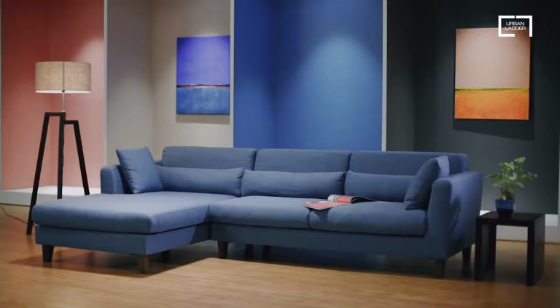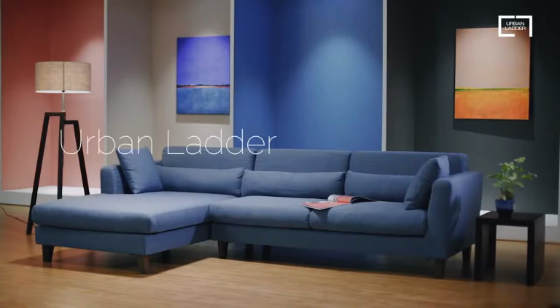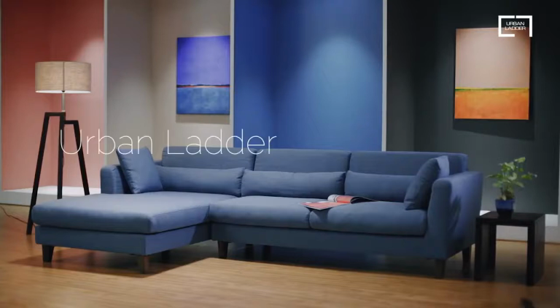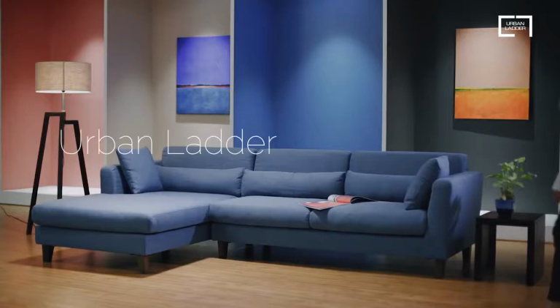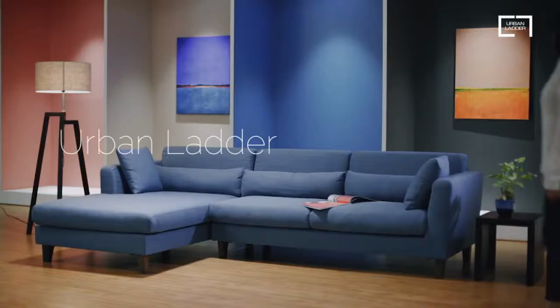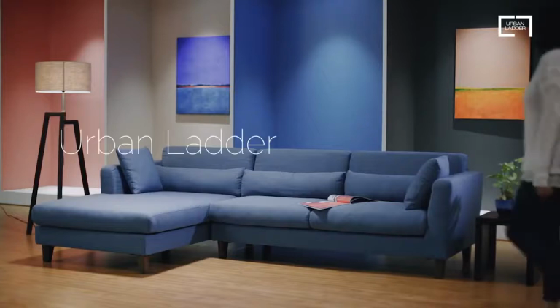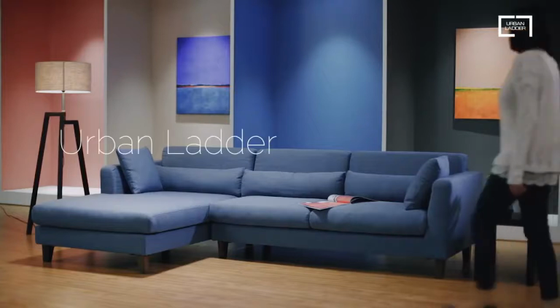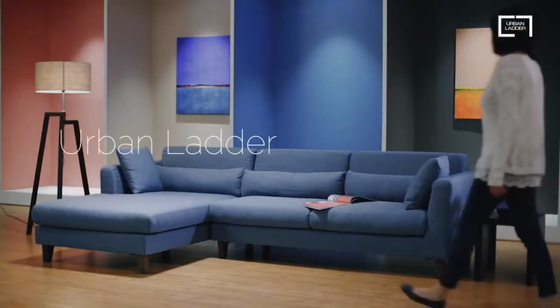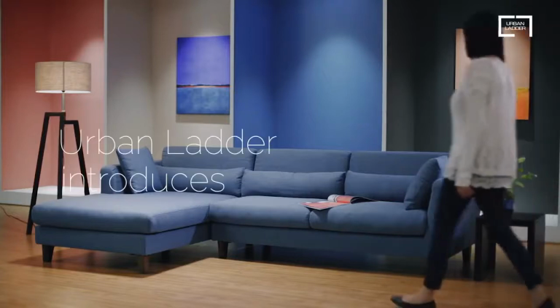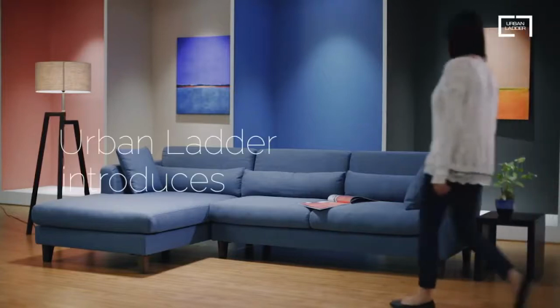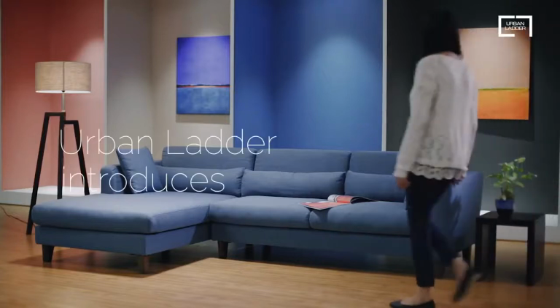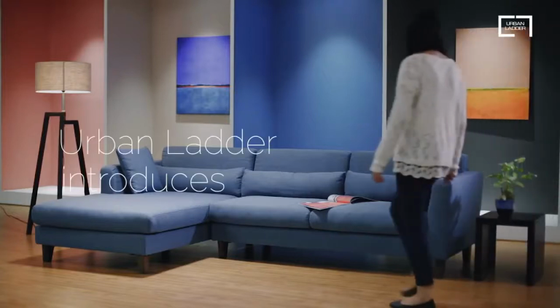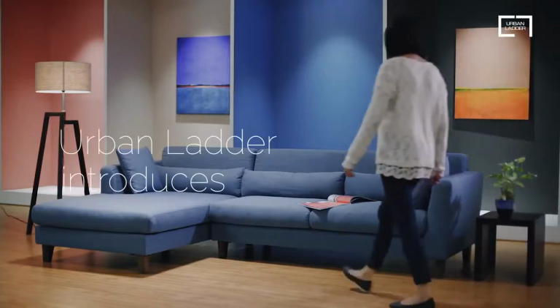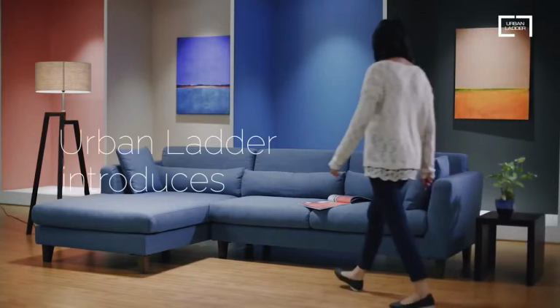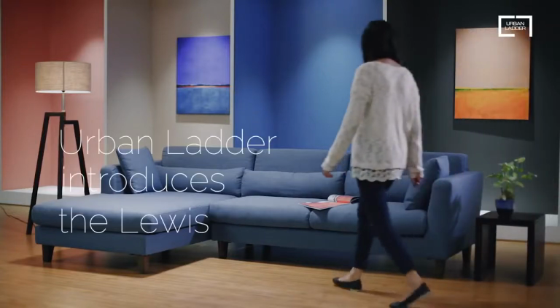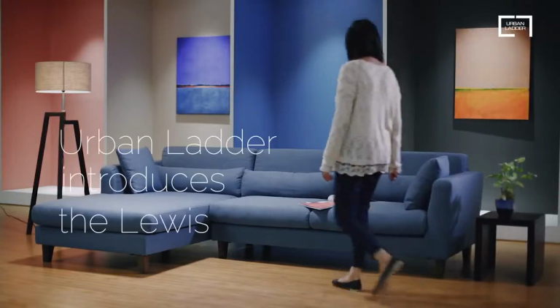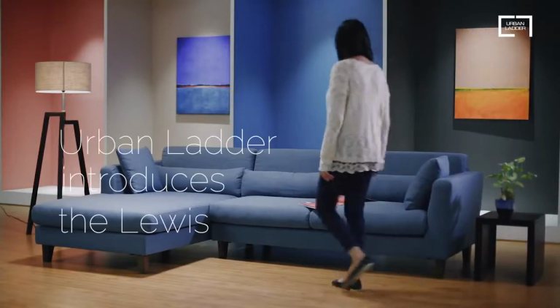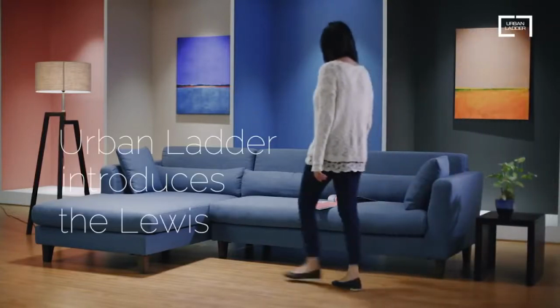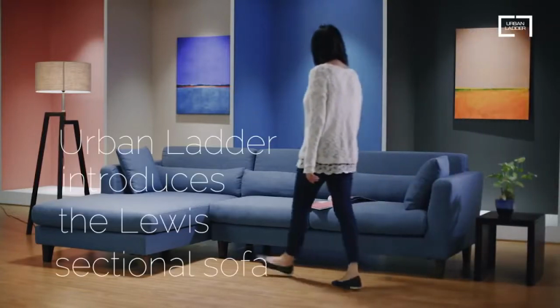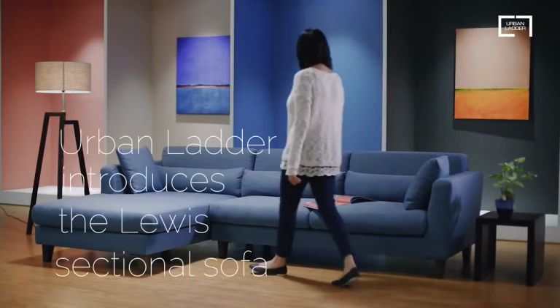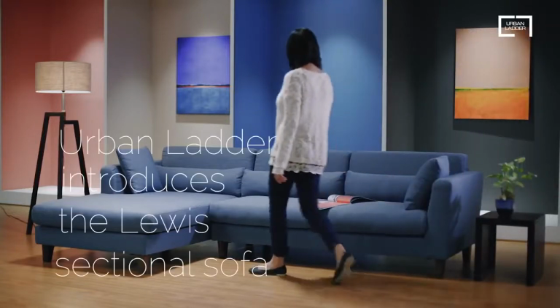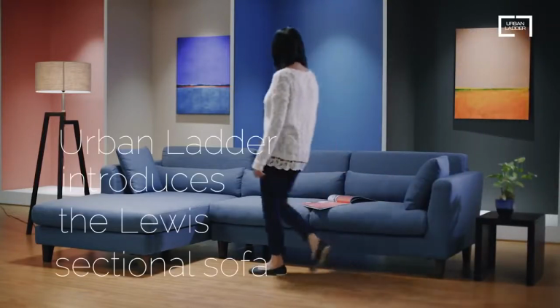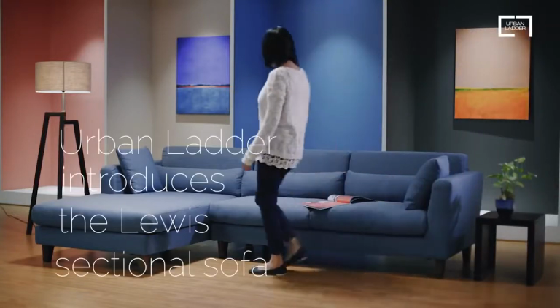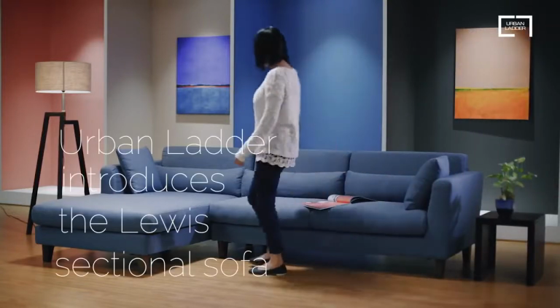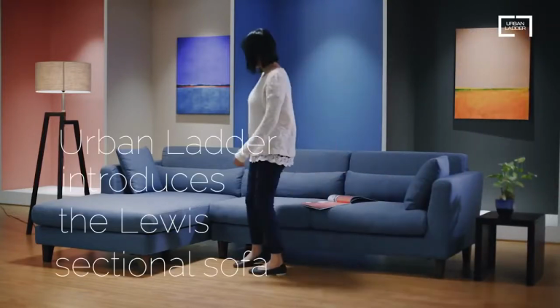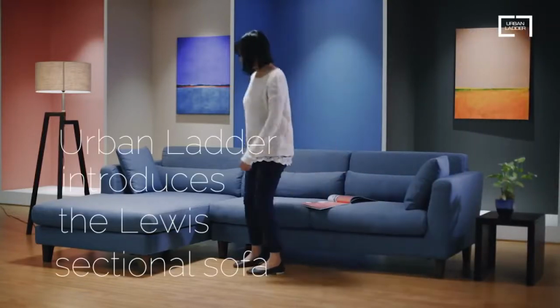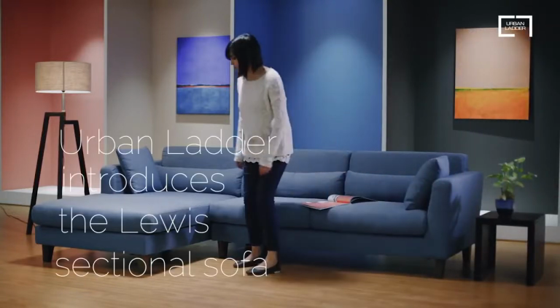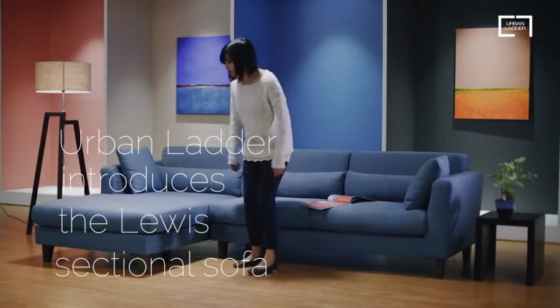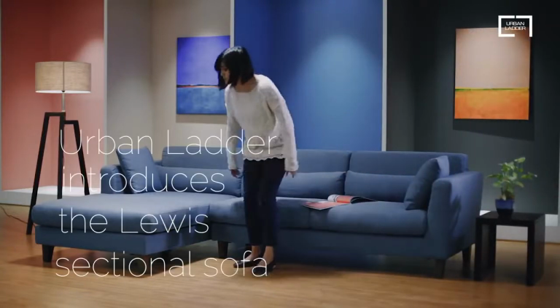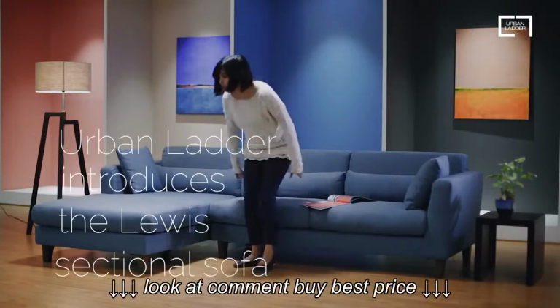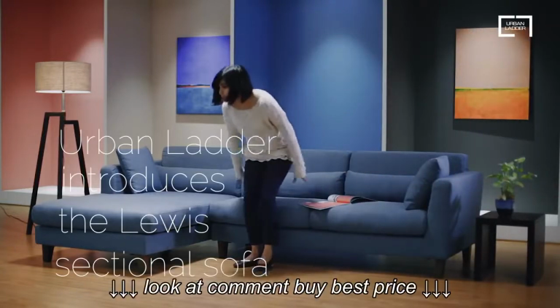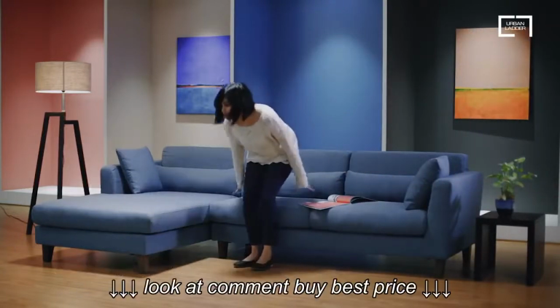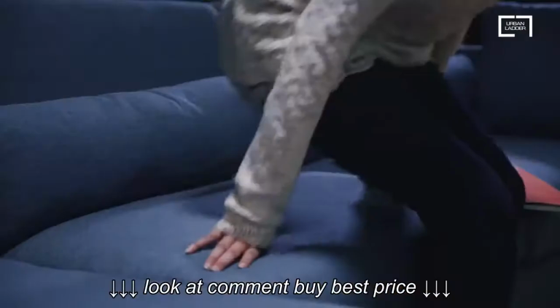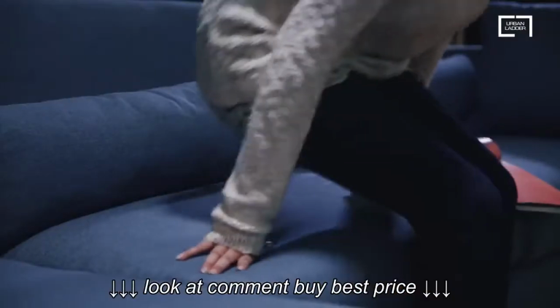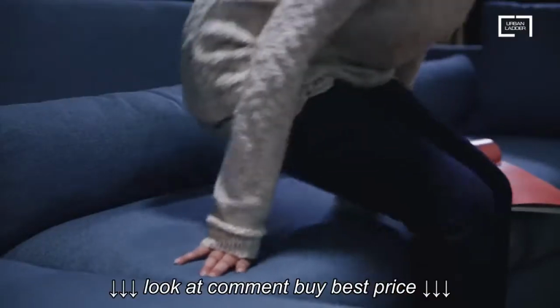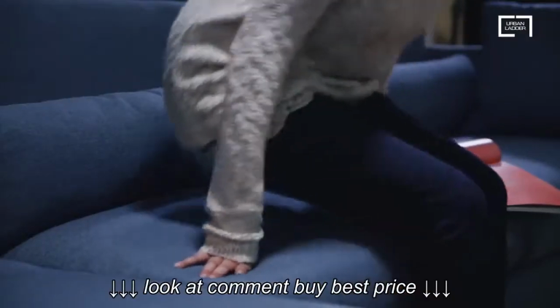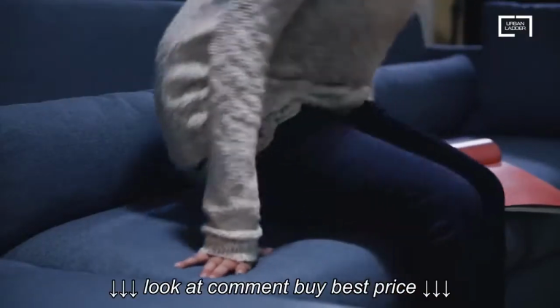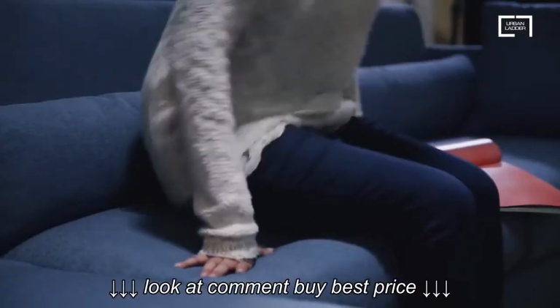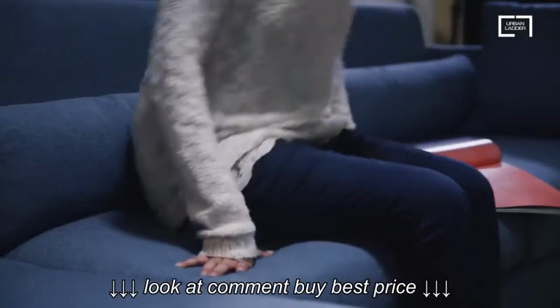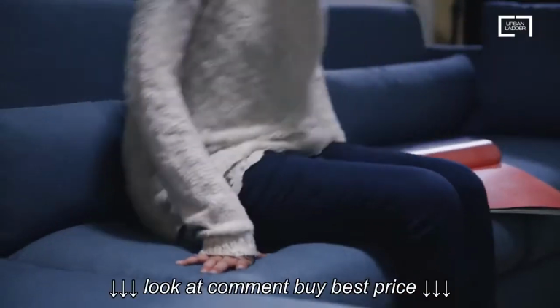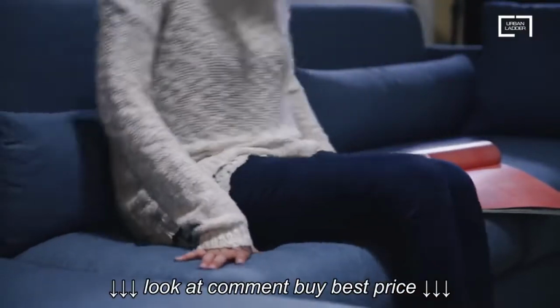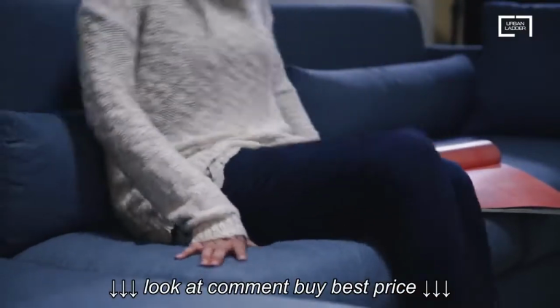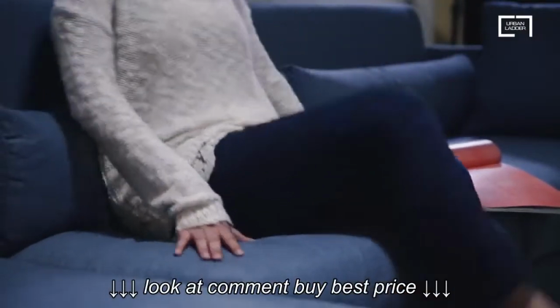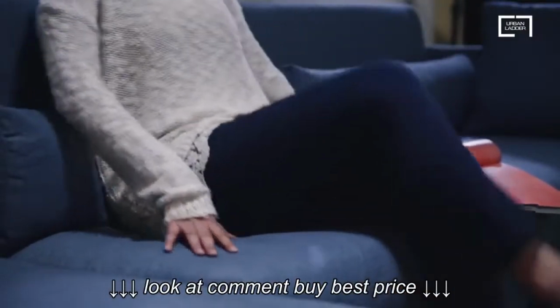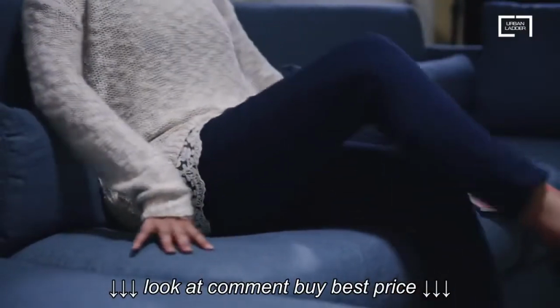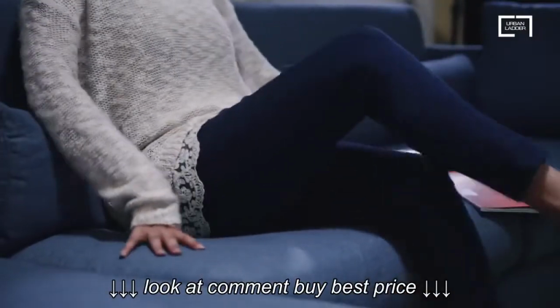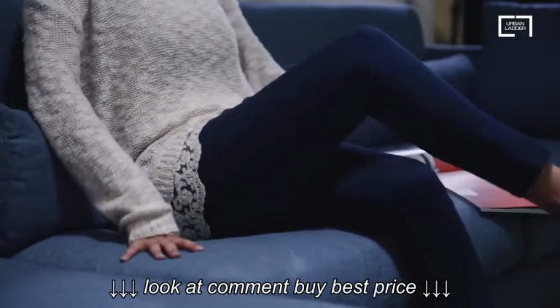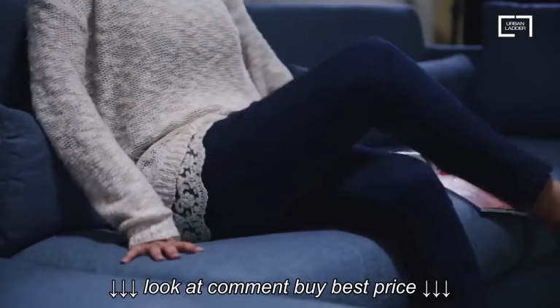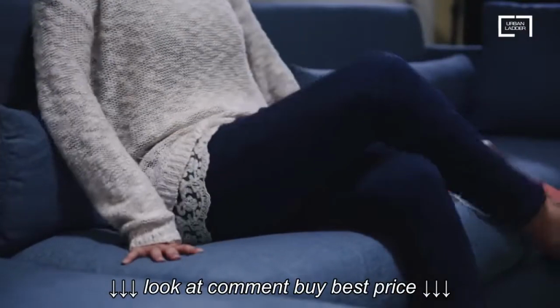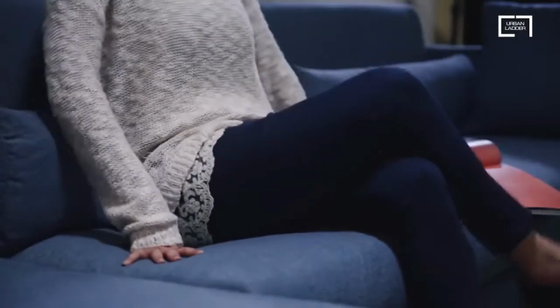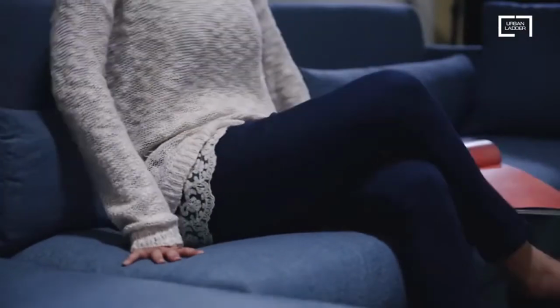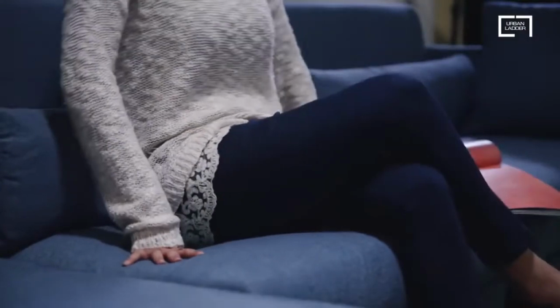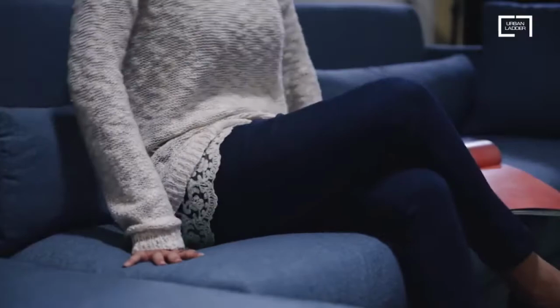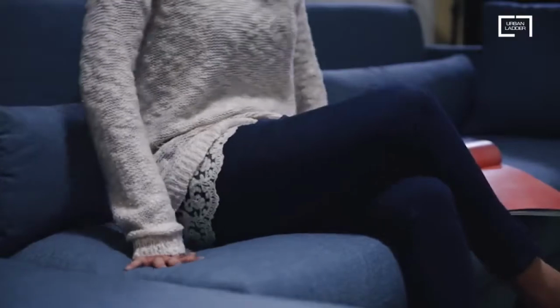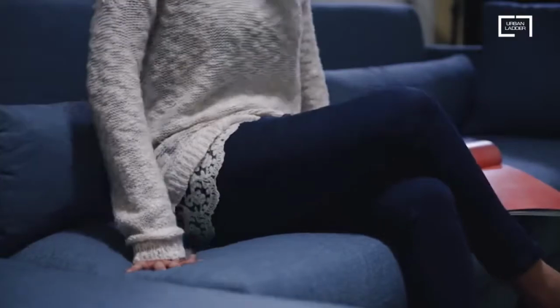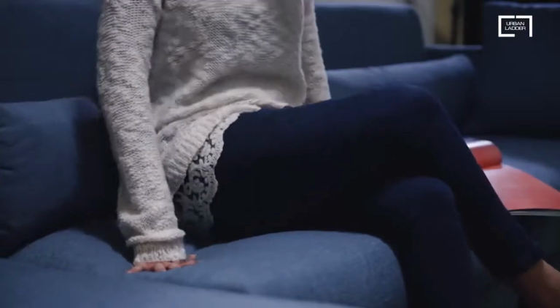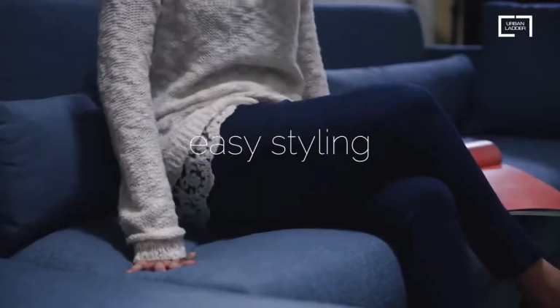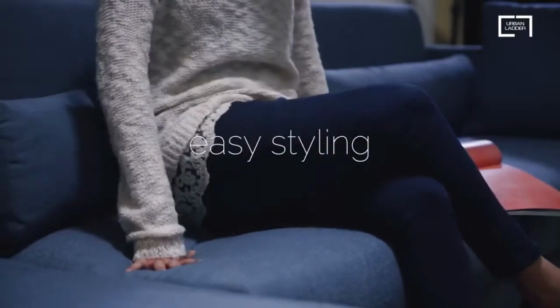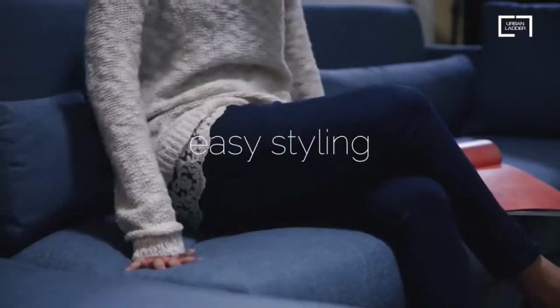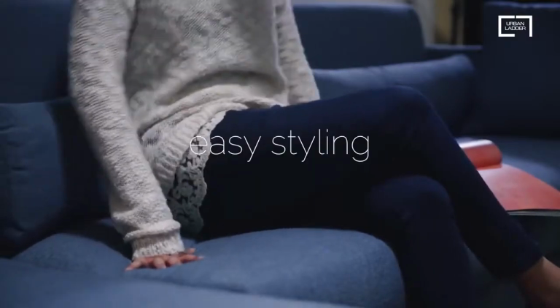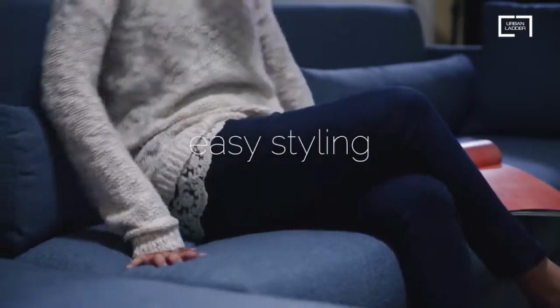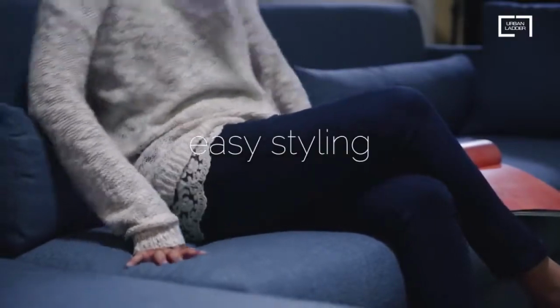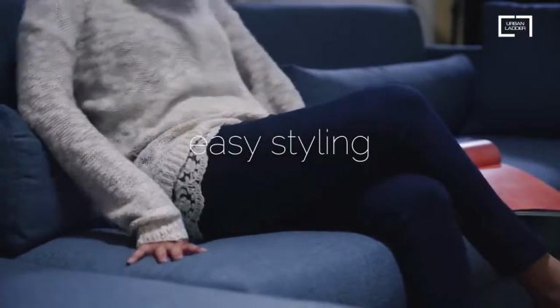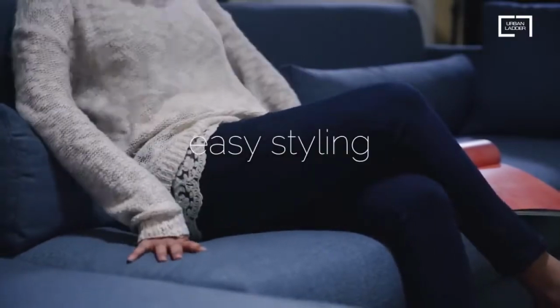Urban Ladder introduces the Lewis sectional sofa. What makes the Lewis particularly great is its easy styling.